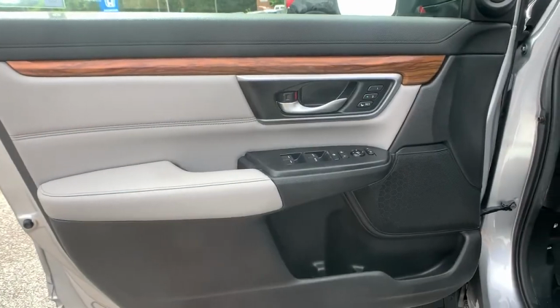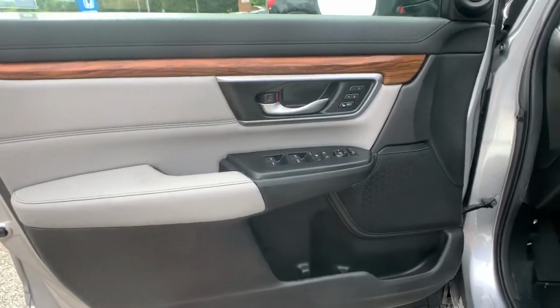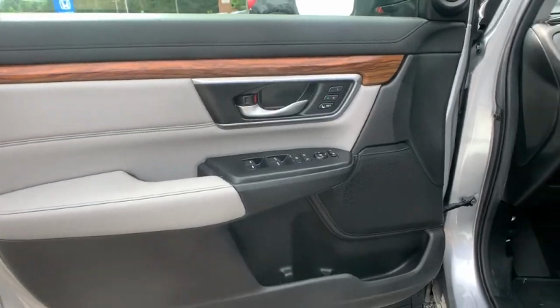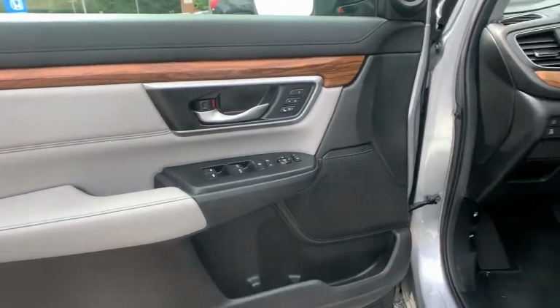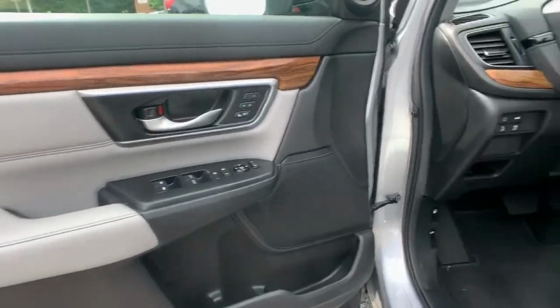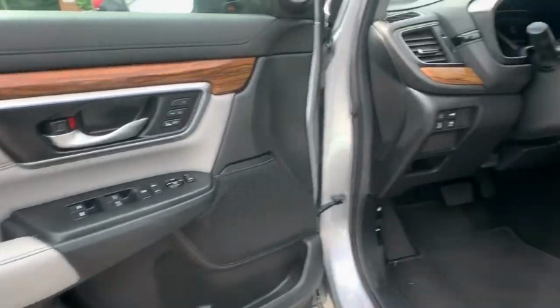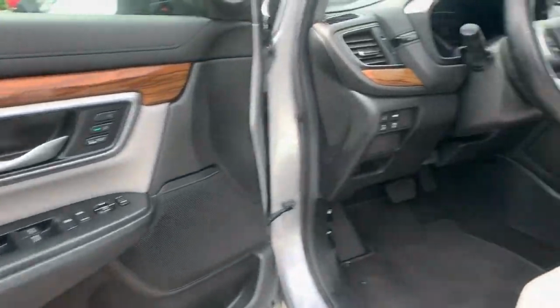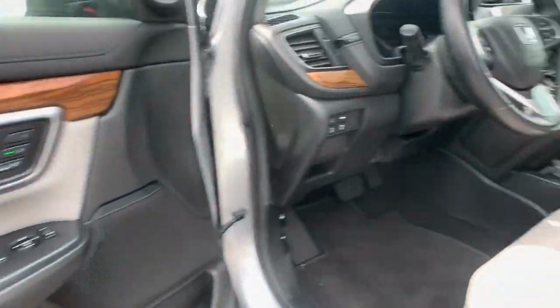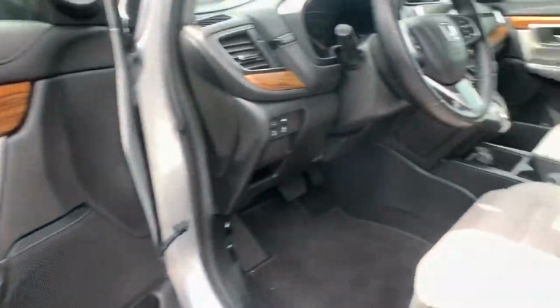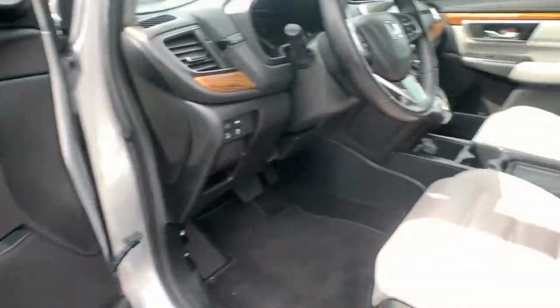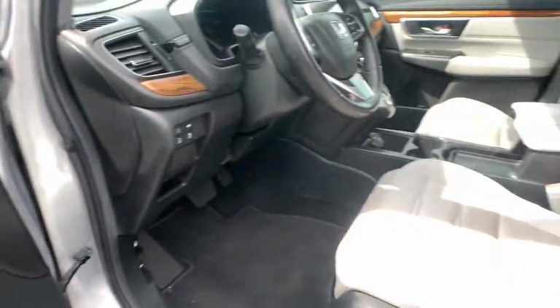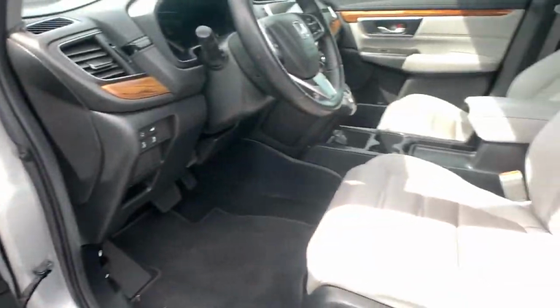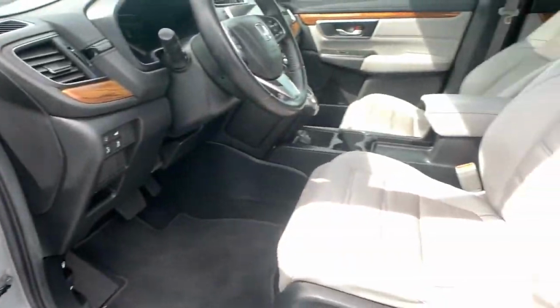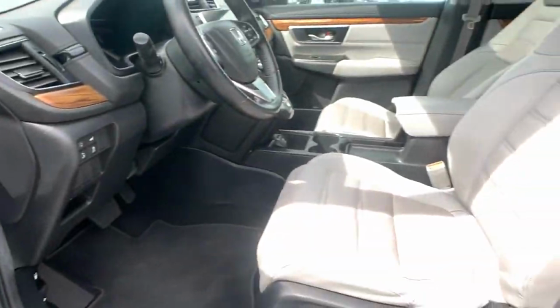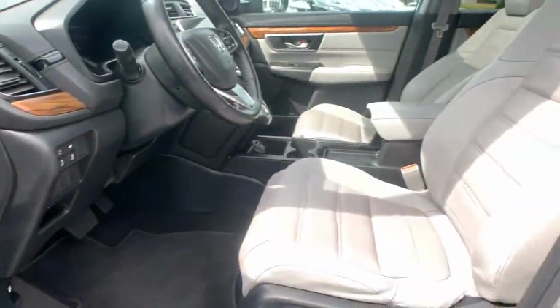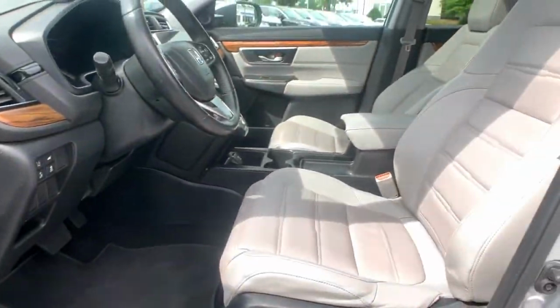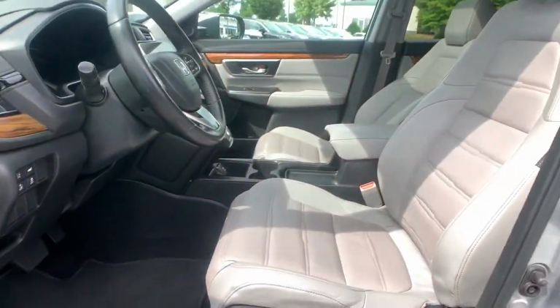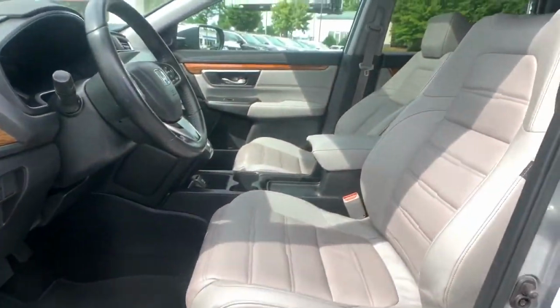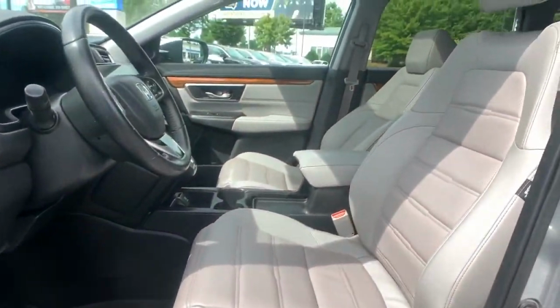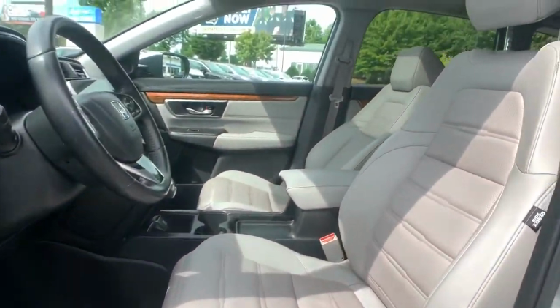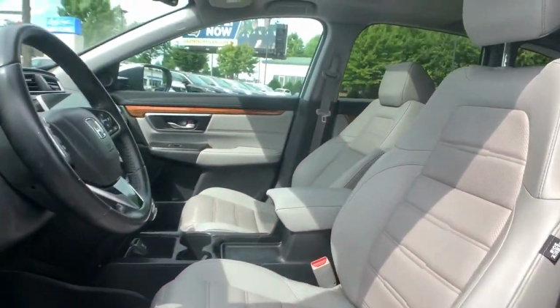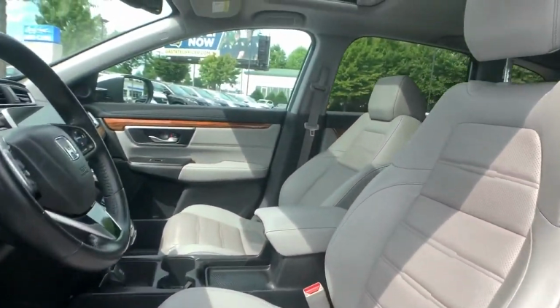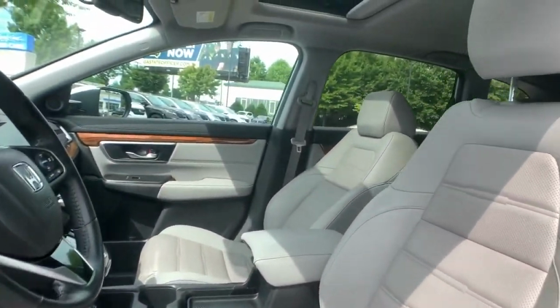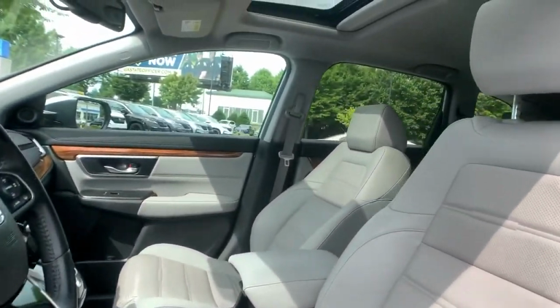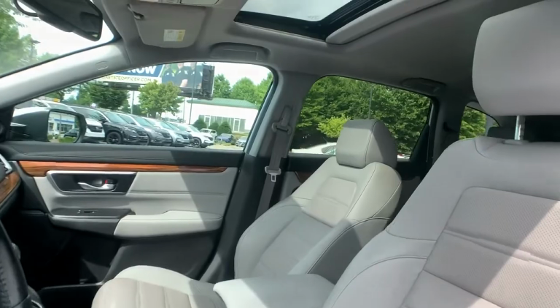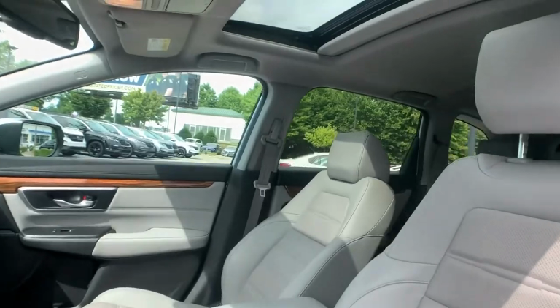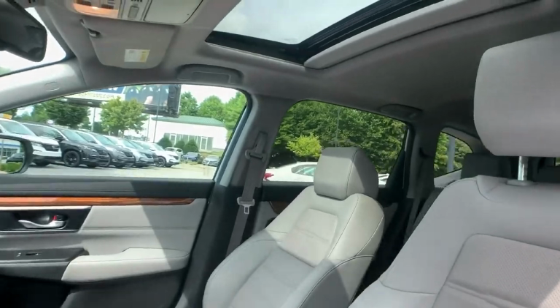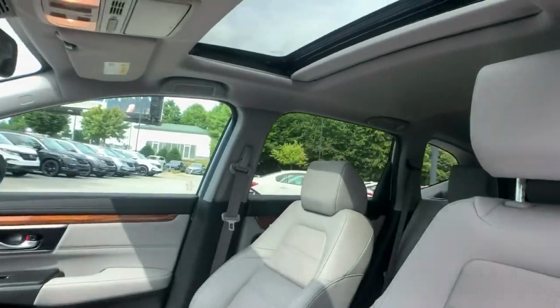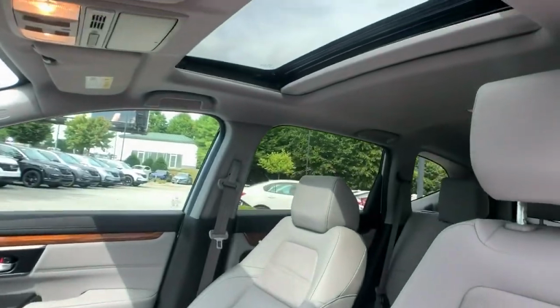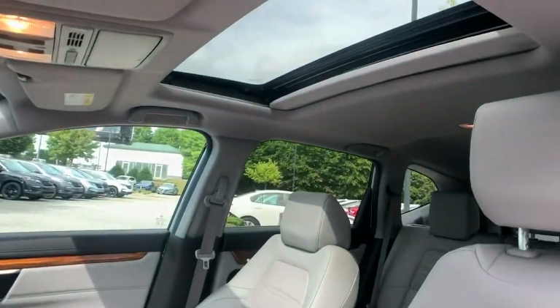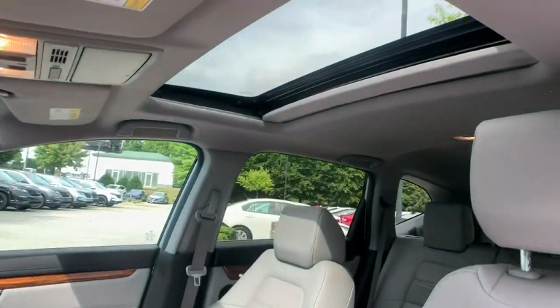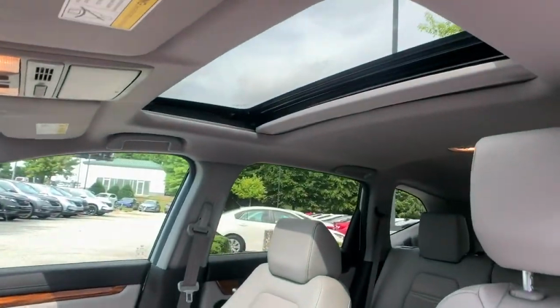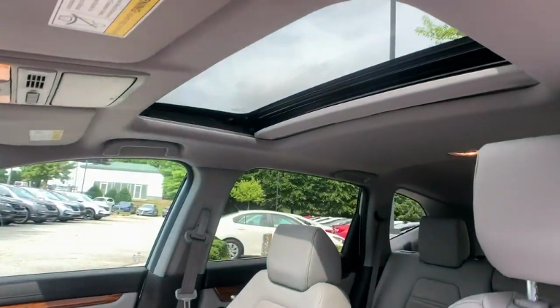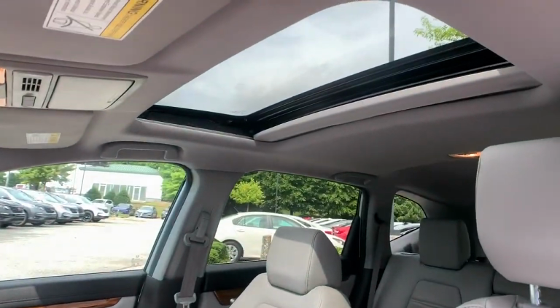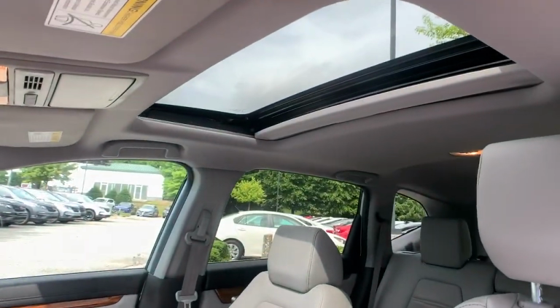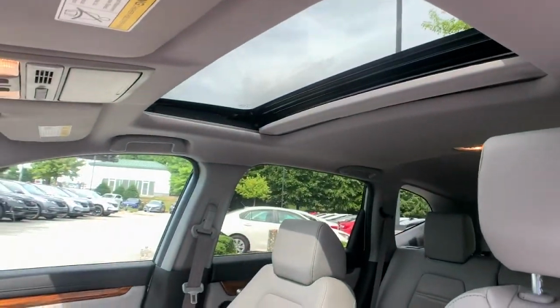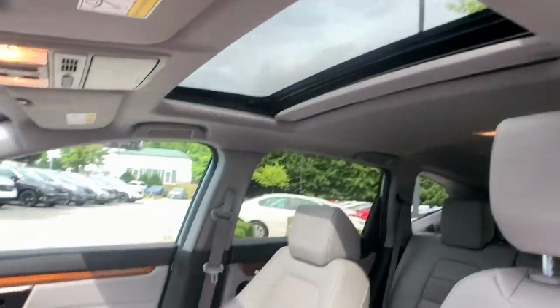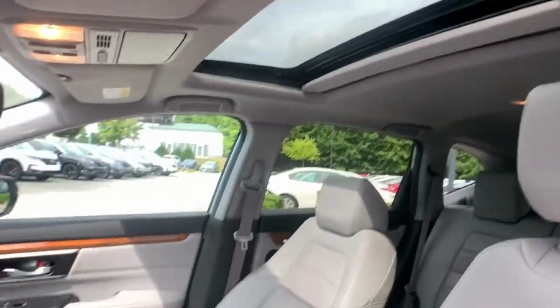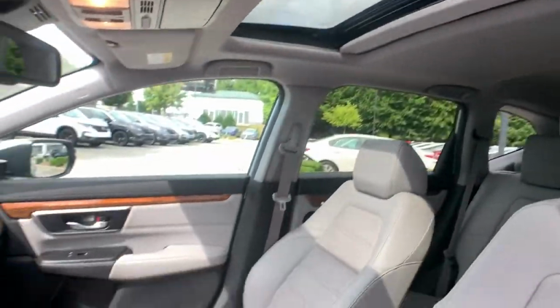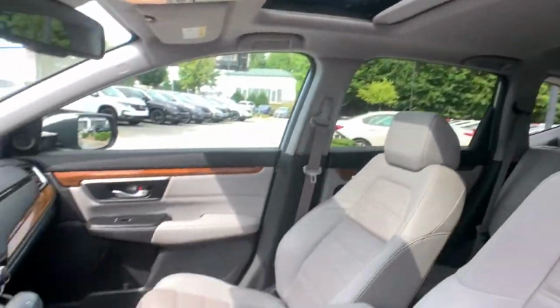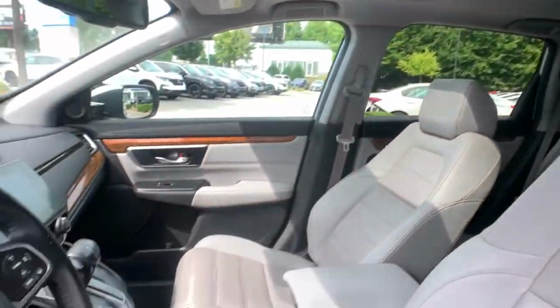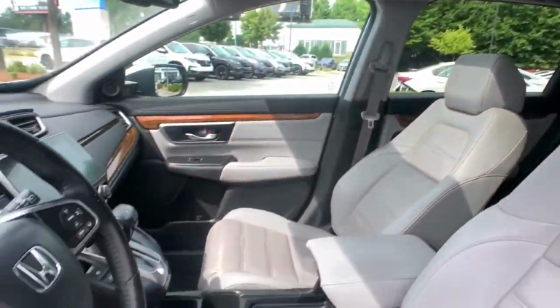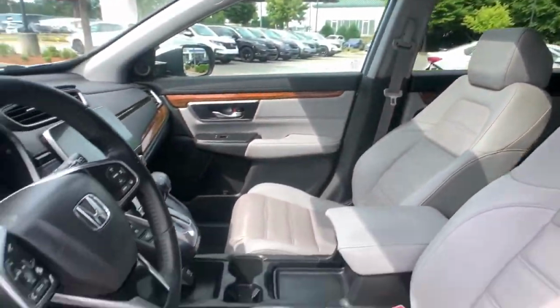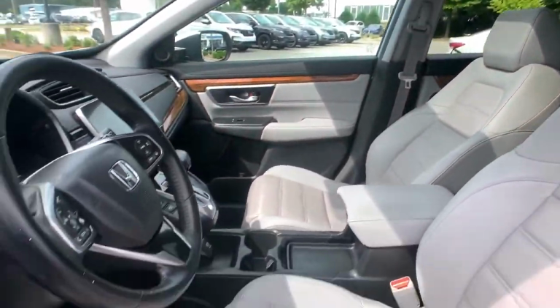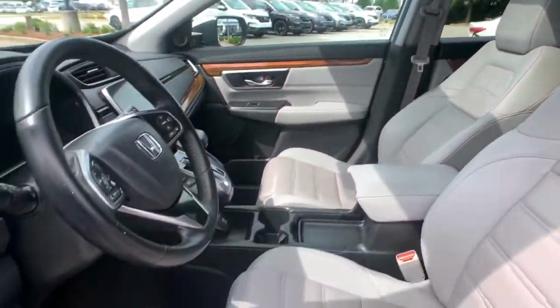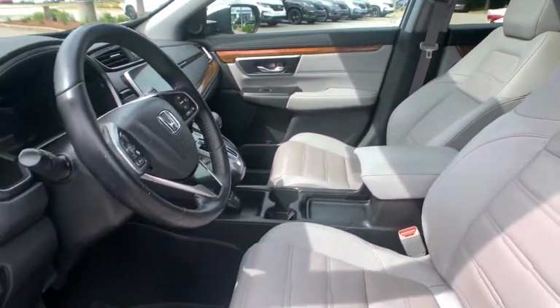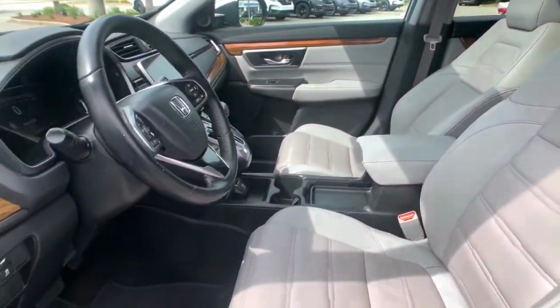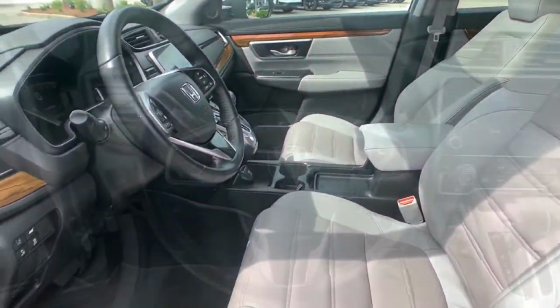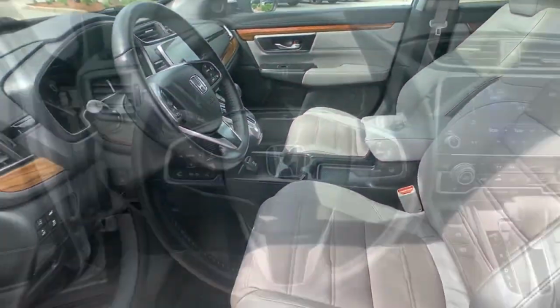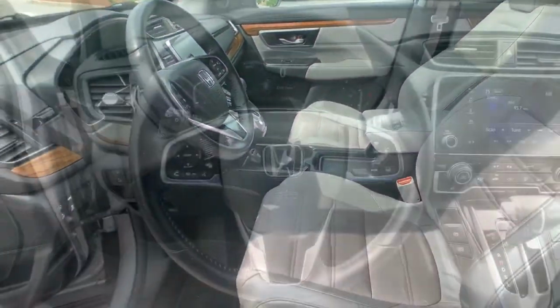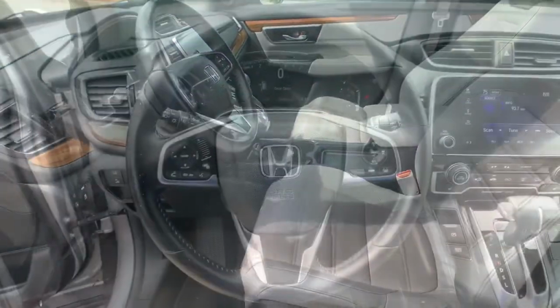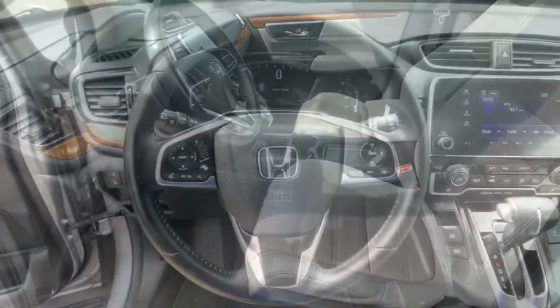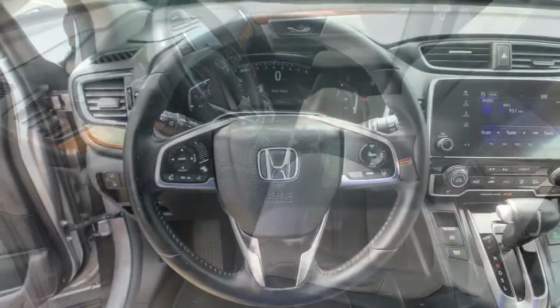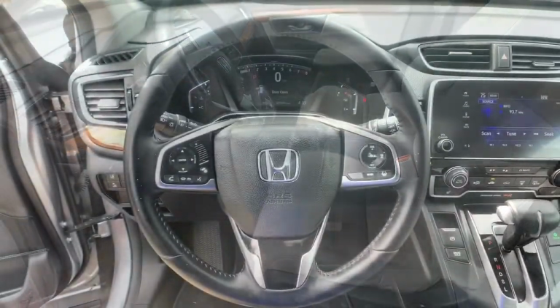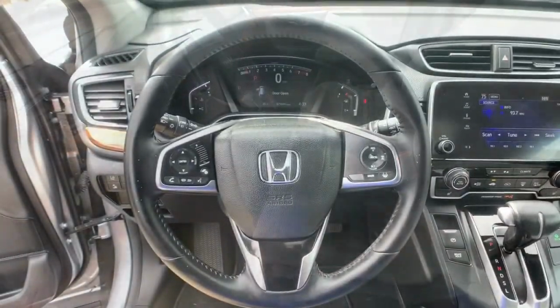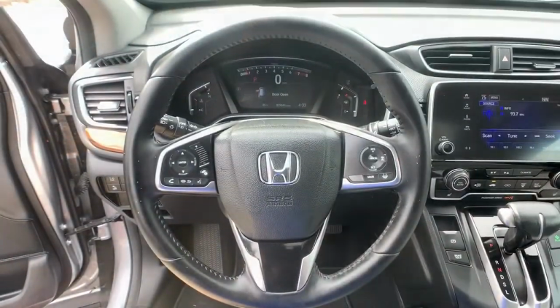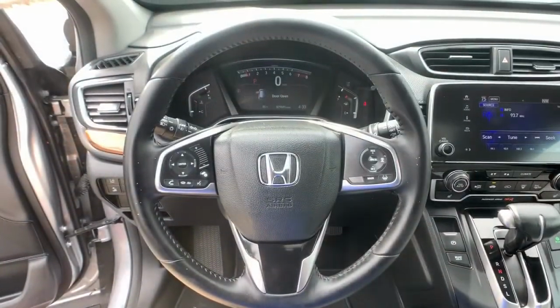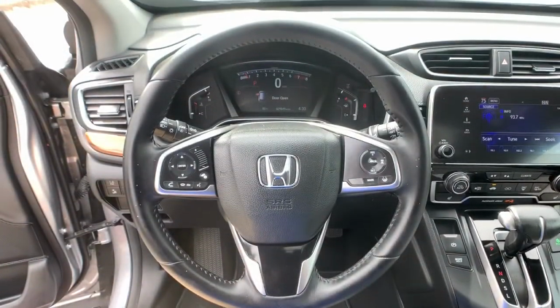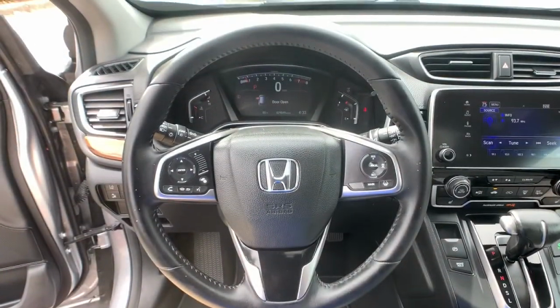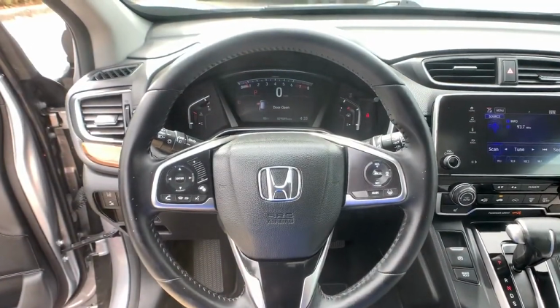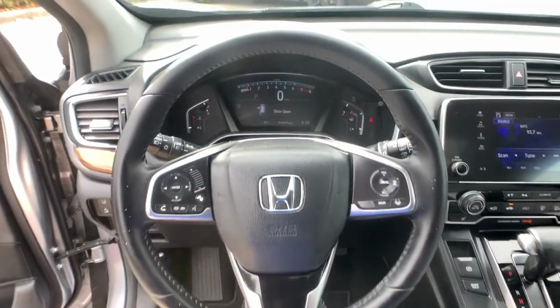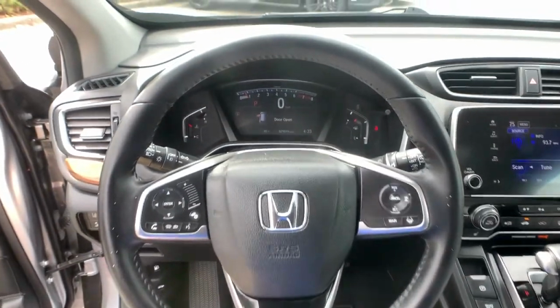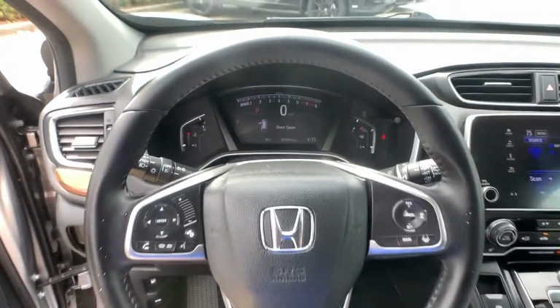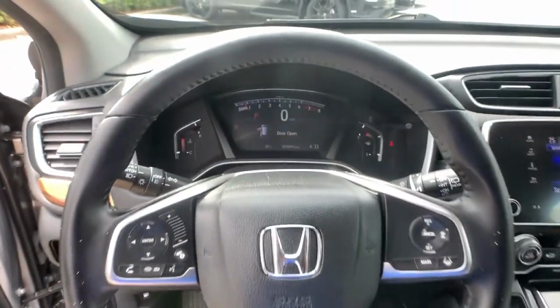Feel confident and calm when you tackle life's daily adventures in this Honda CR-V. Come in and drive it home today.